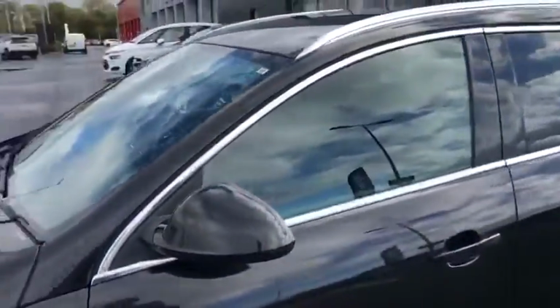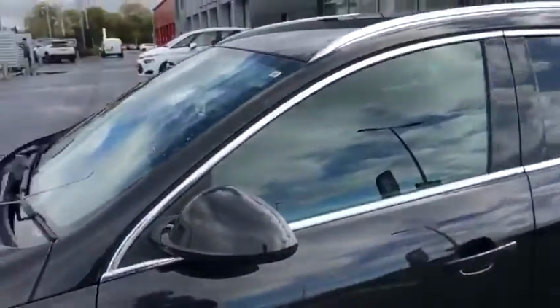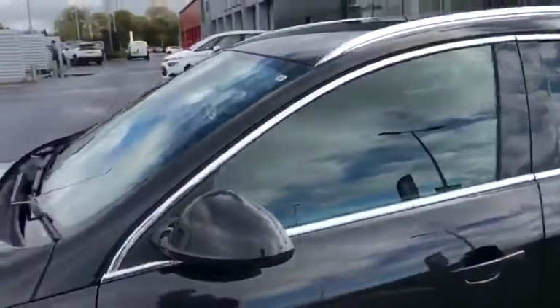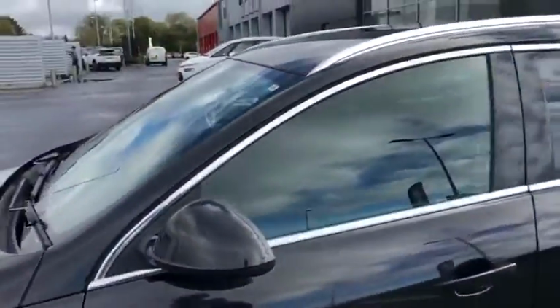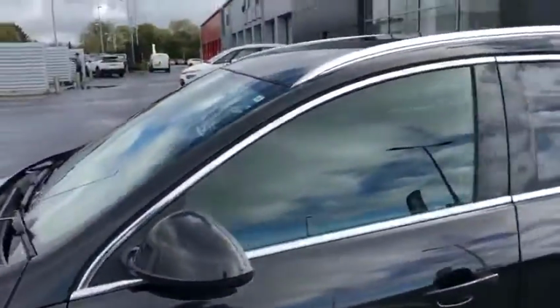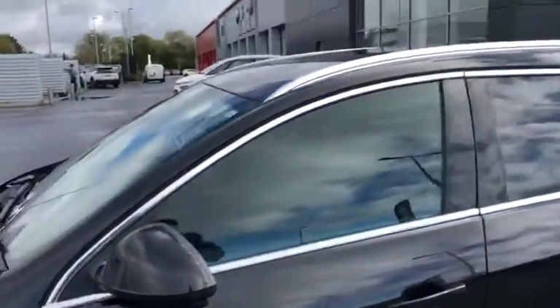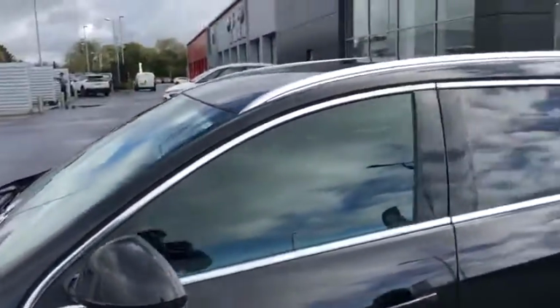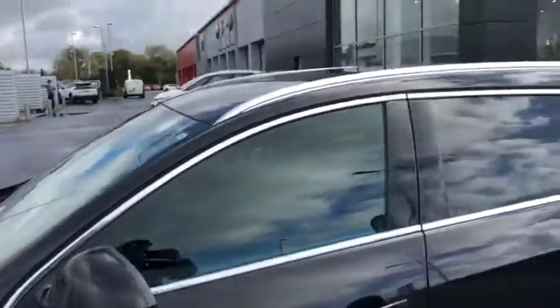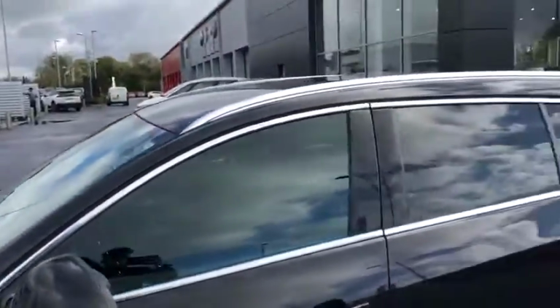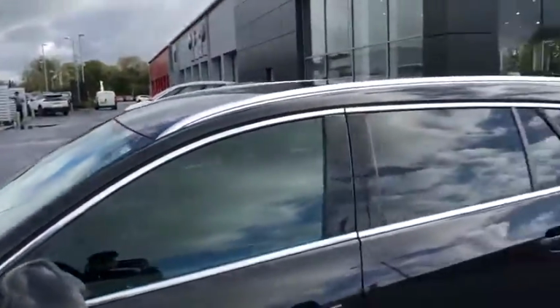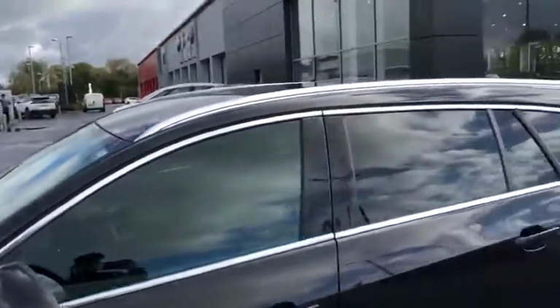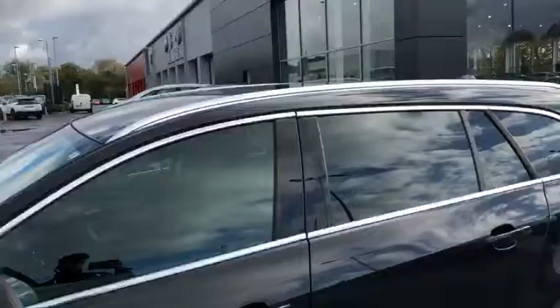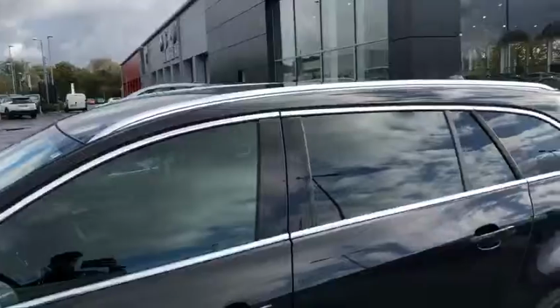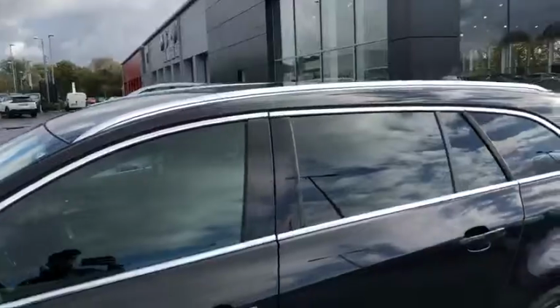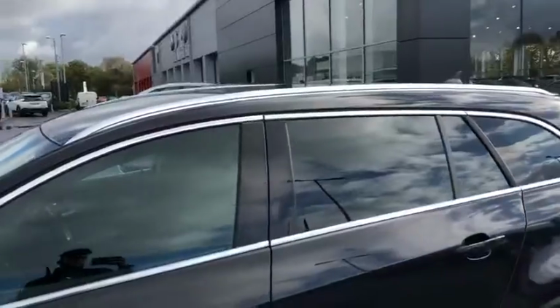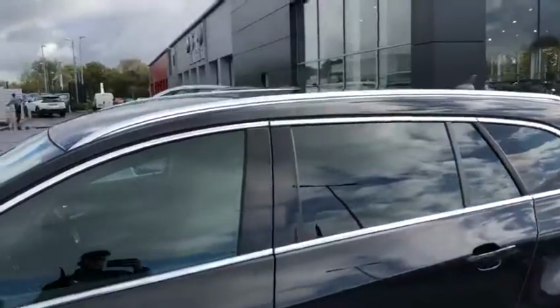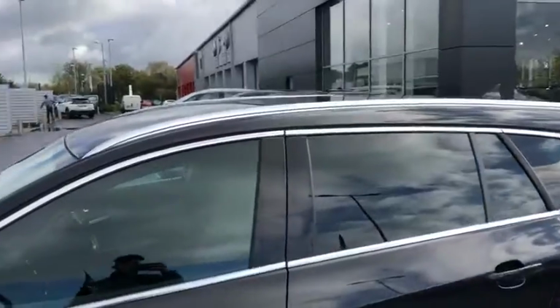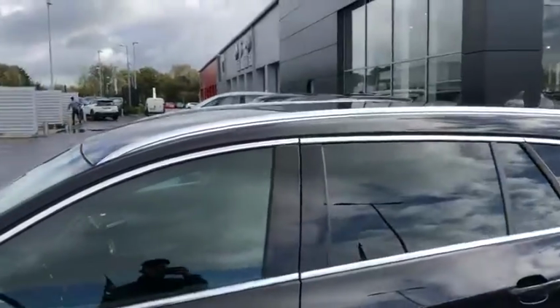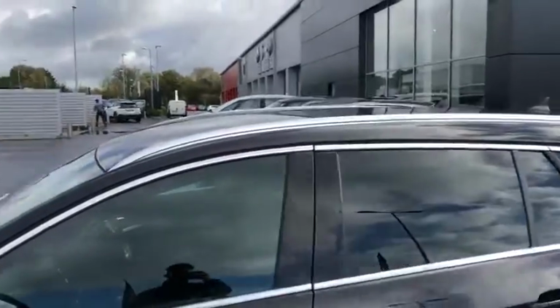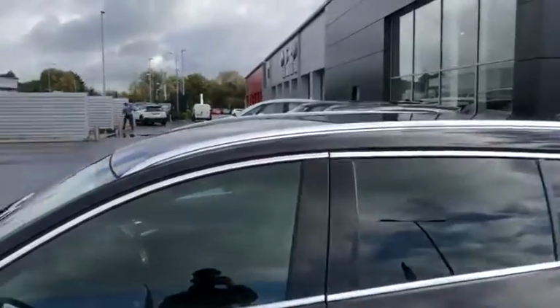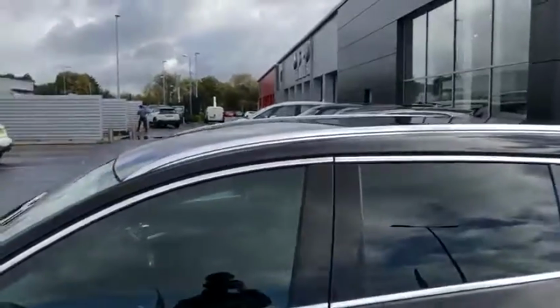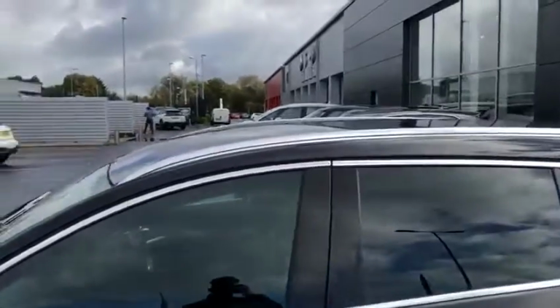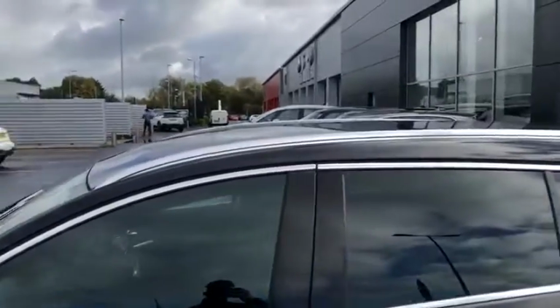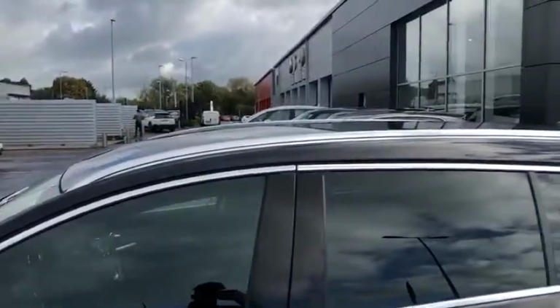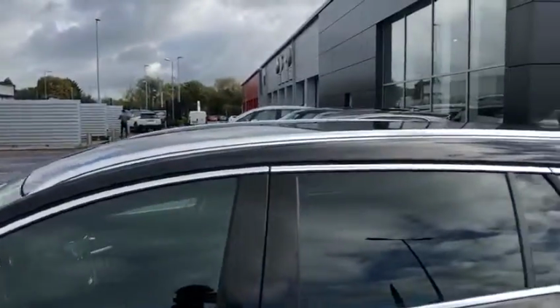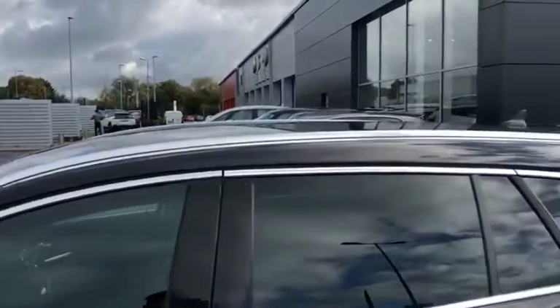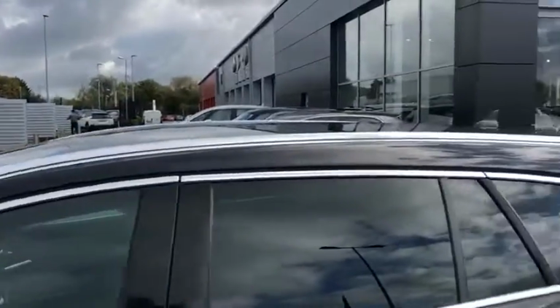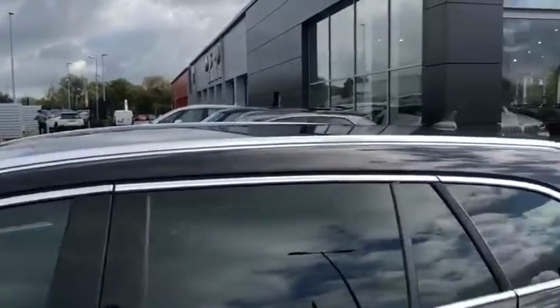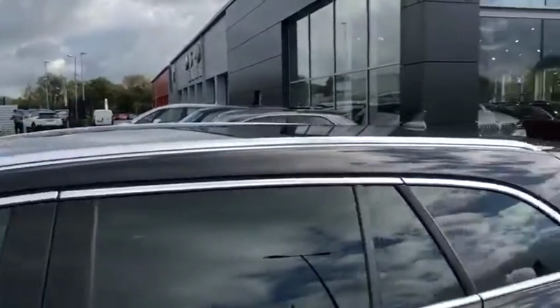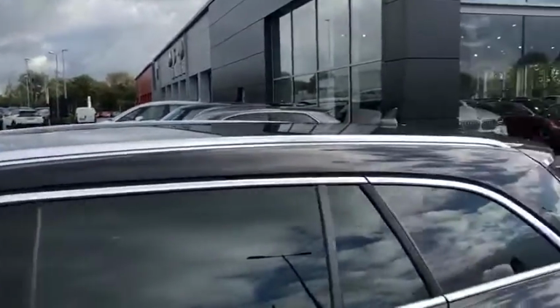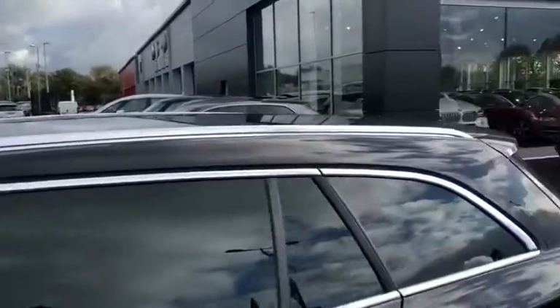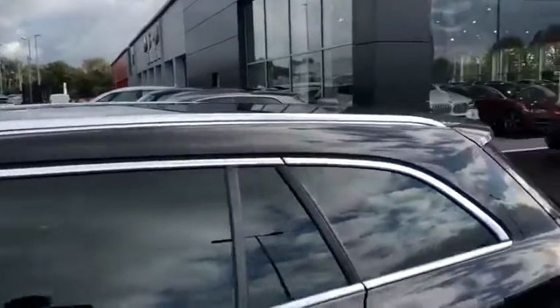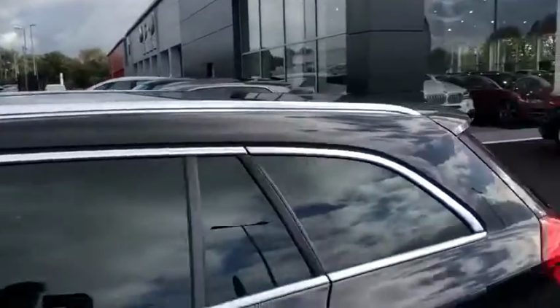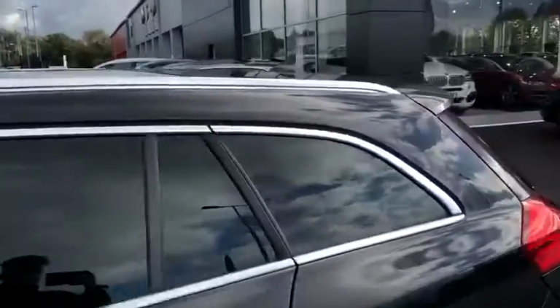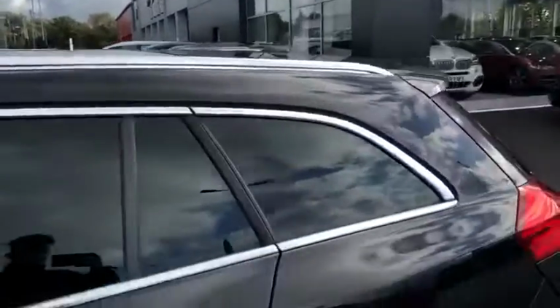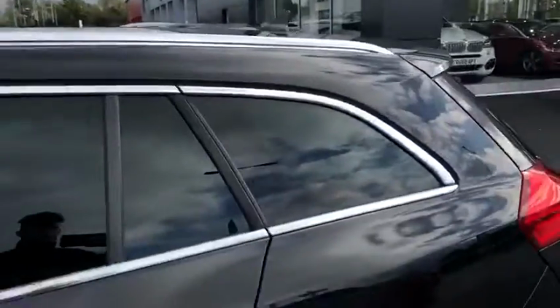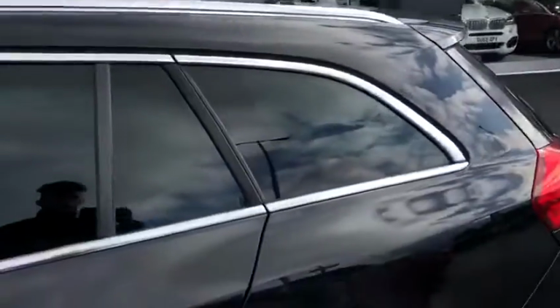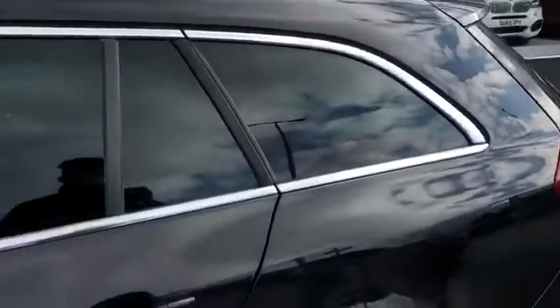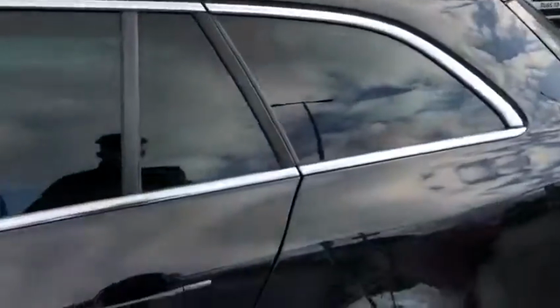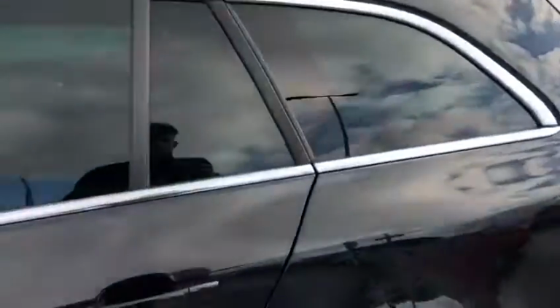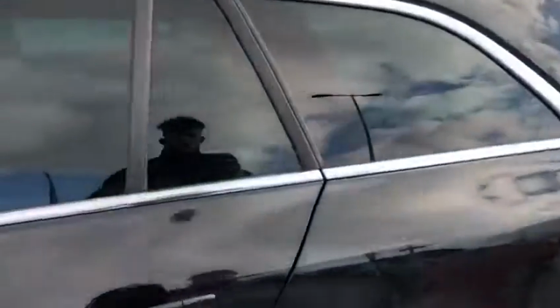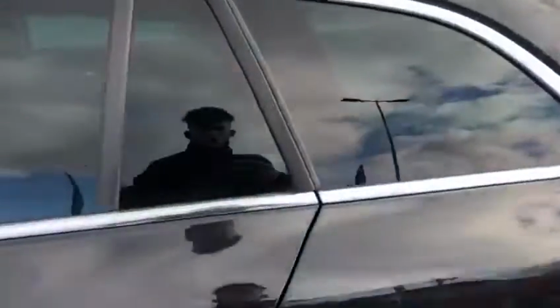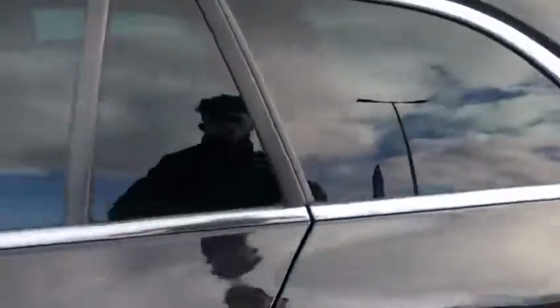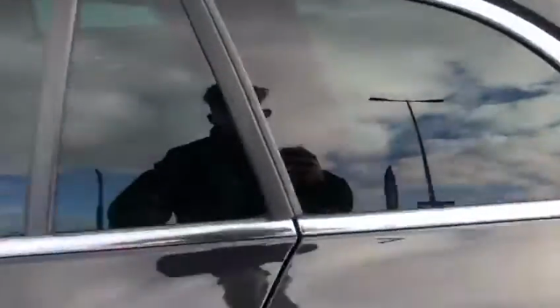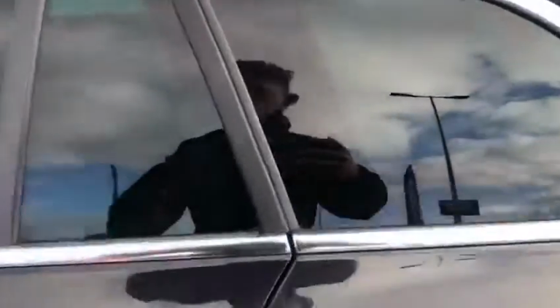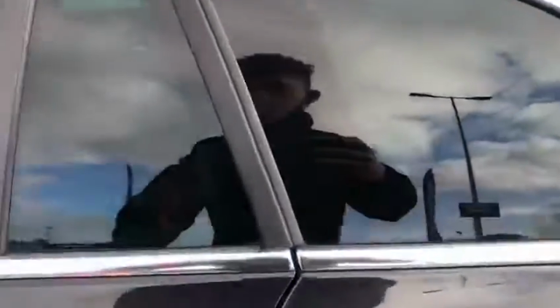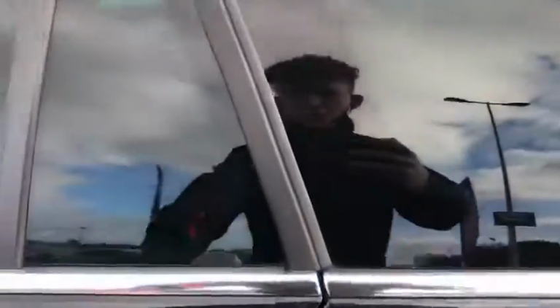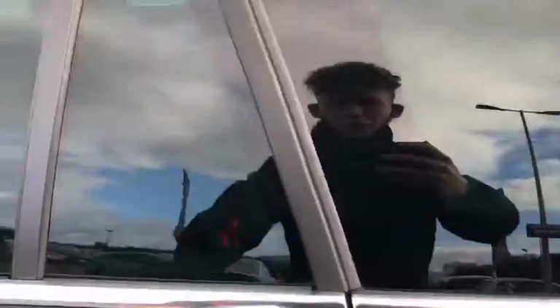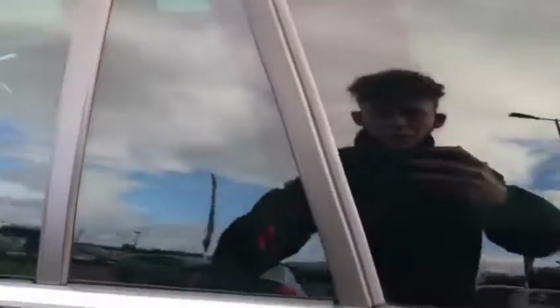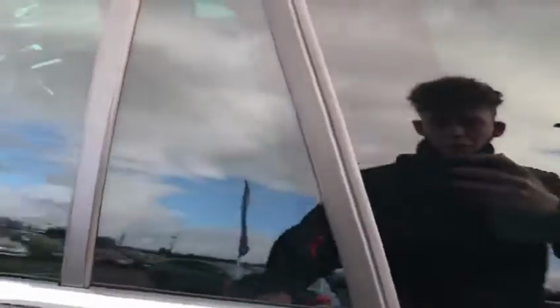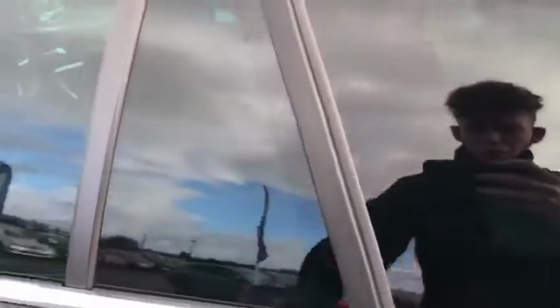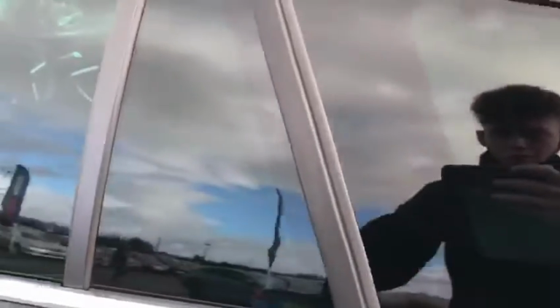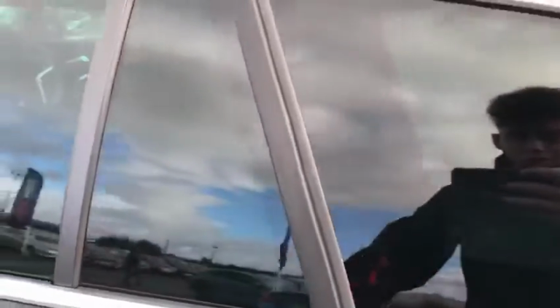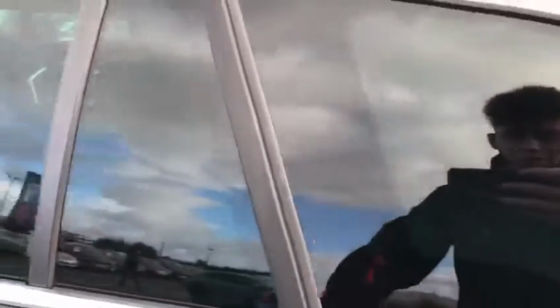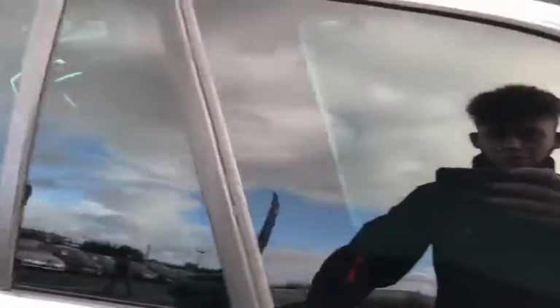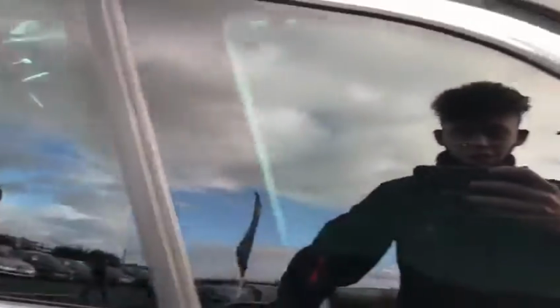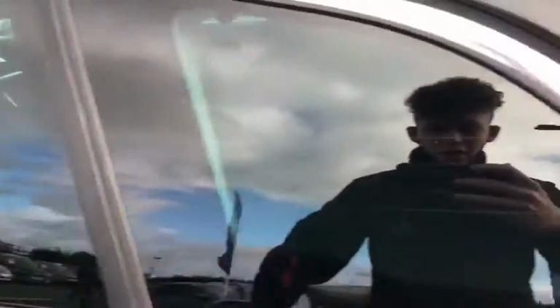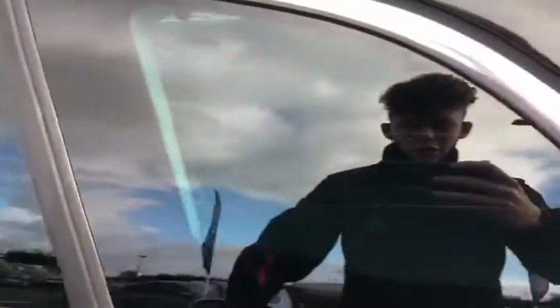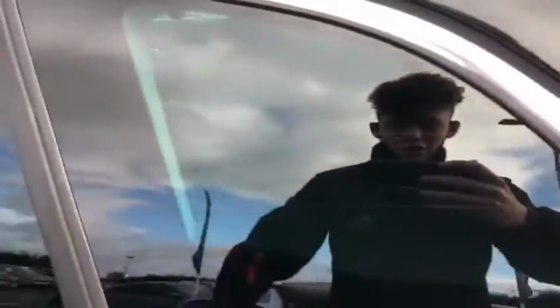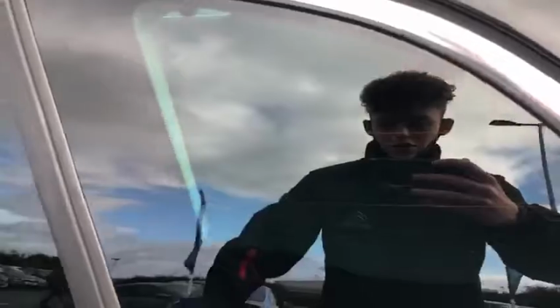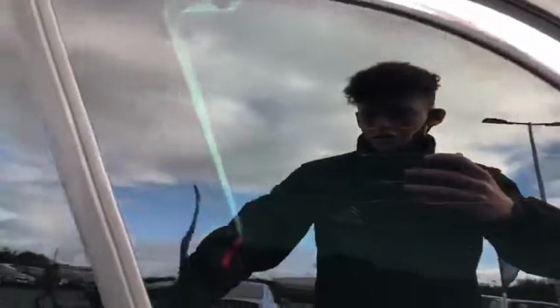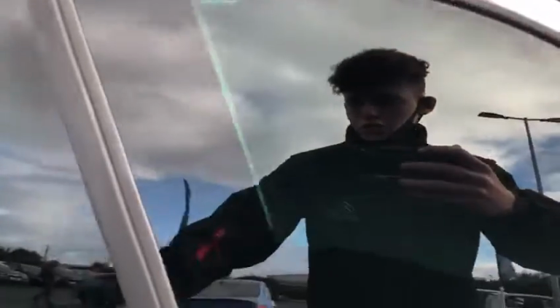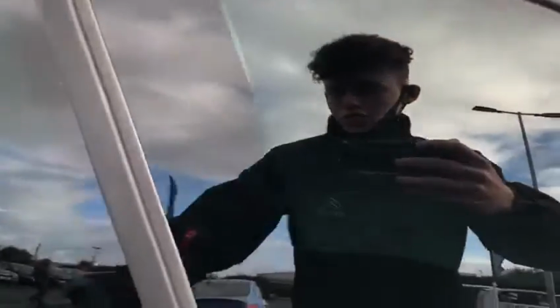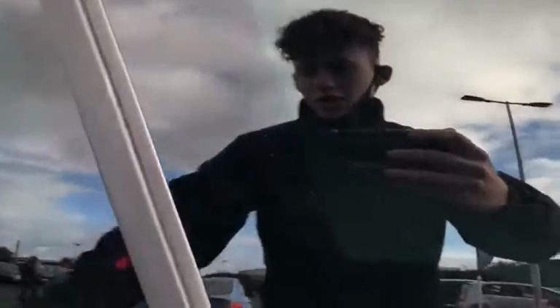There's chrome trim around the windows with aluminium roof bars. I'll just take you into the back — we've got tinted black windows there.